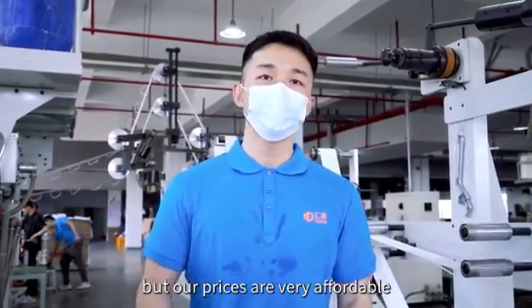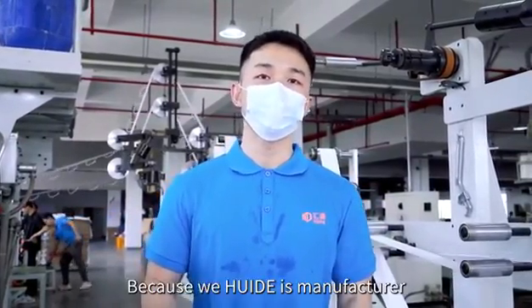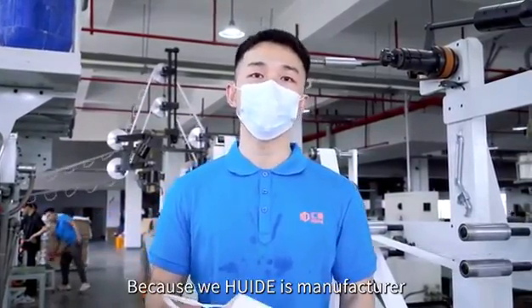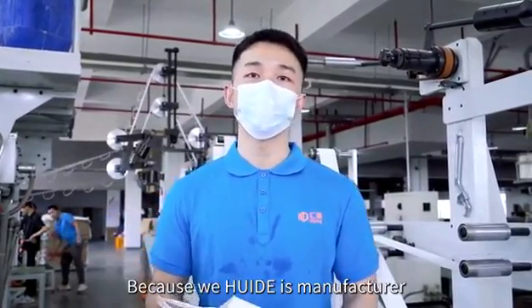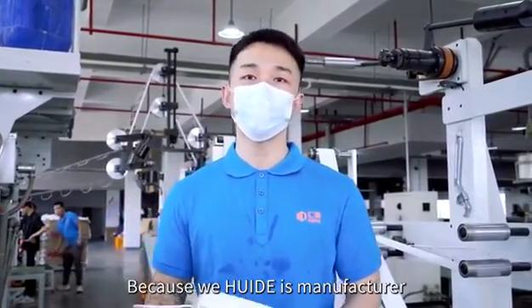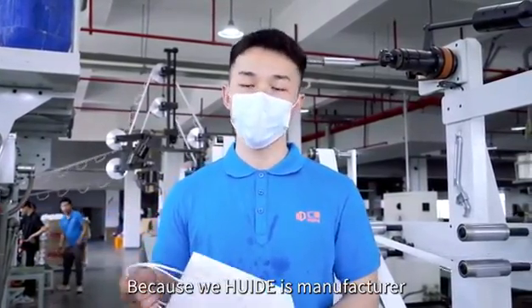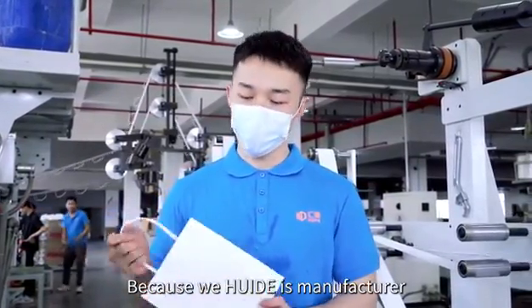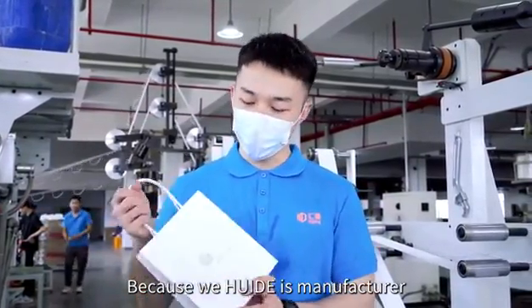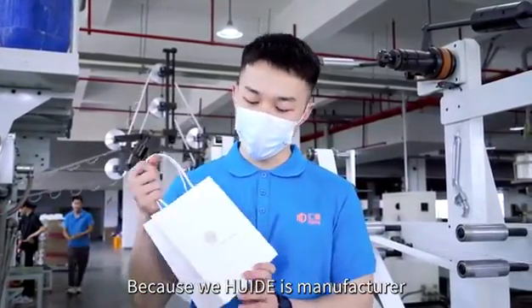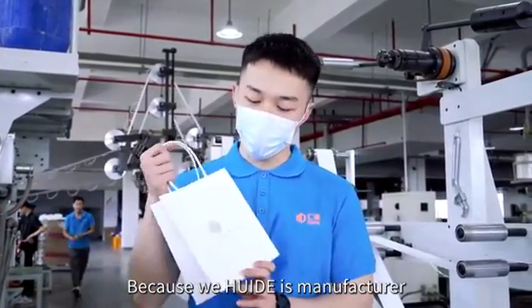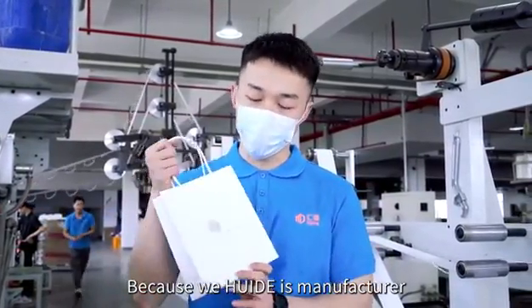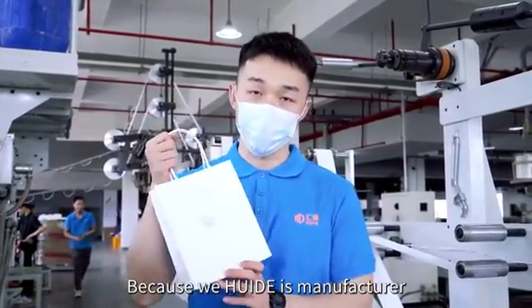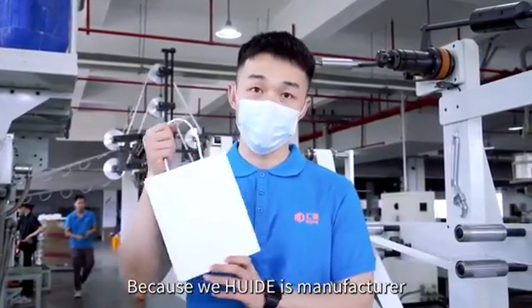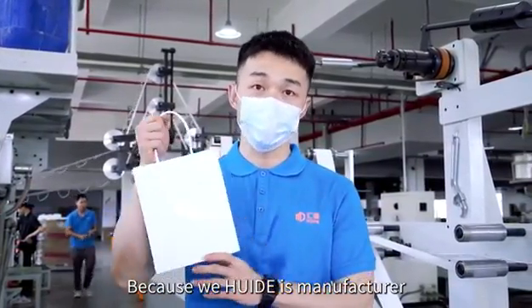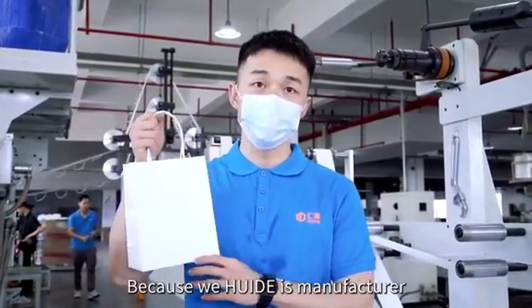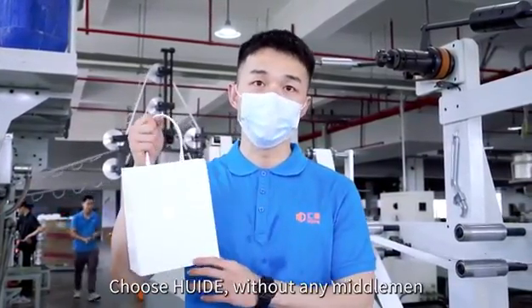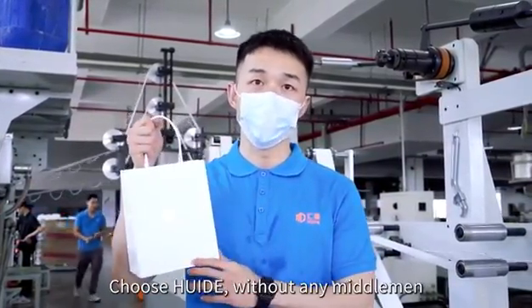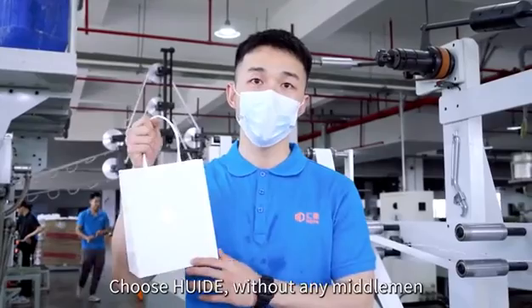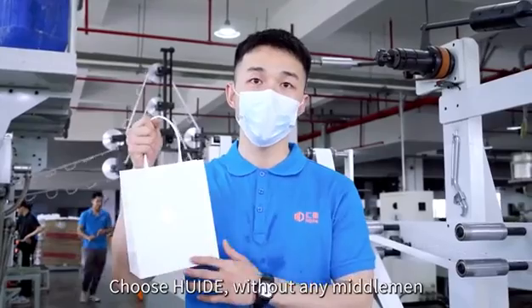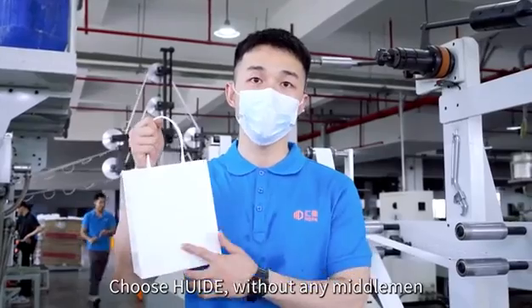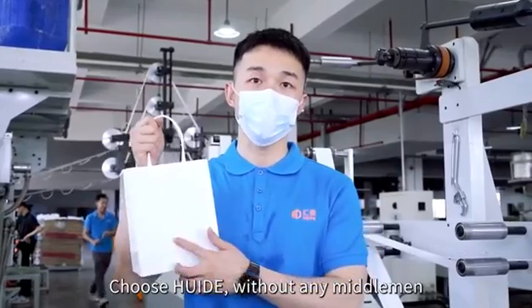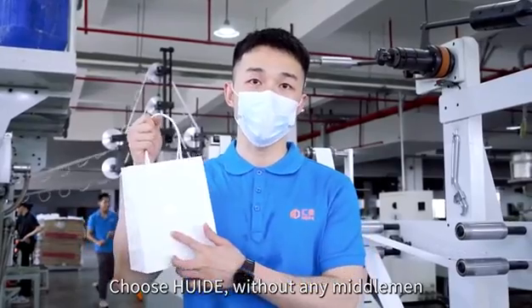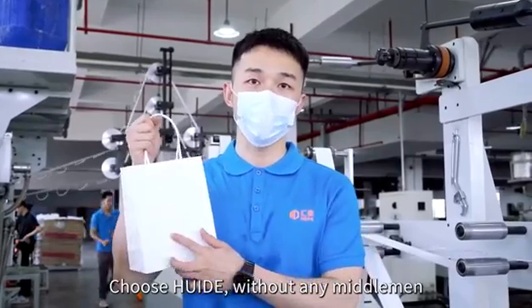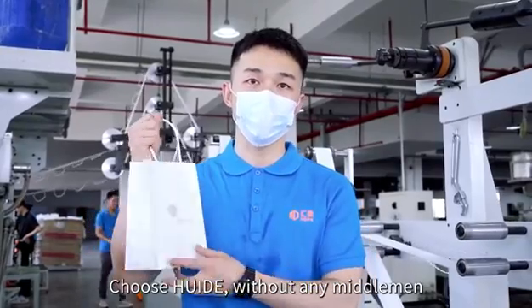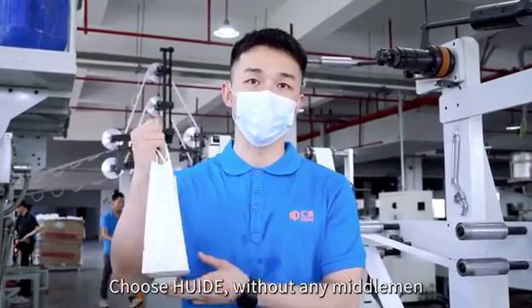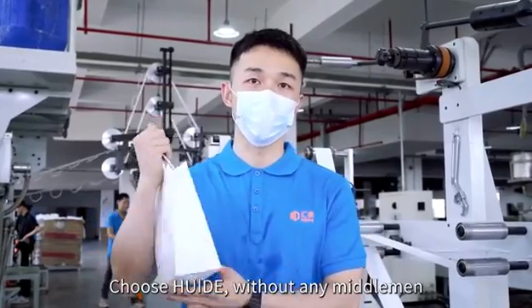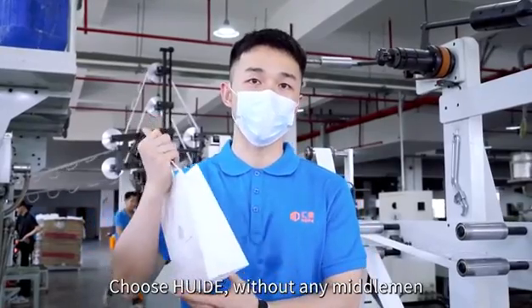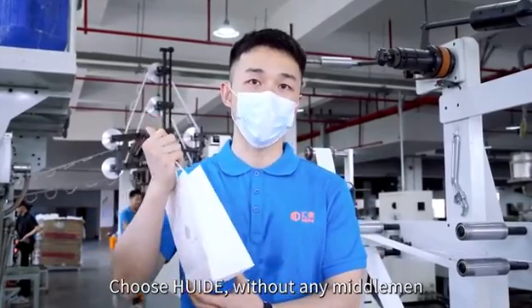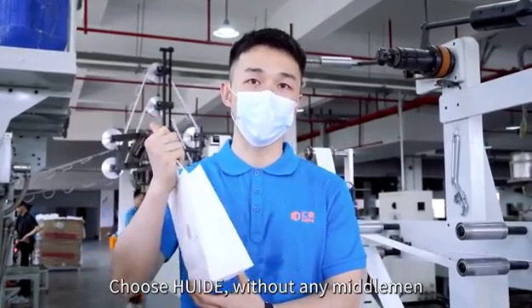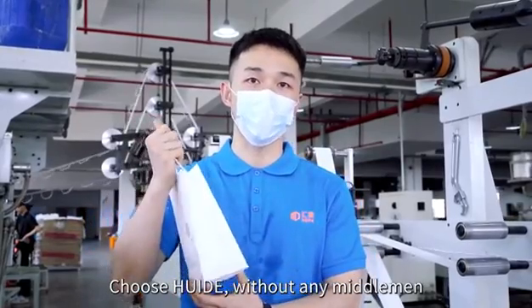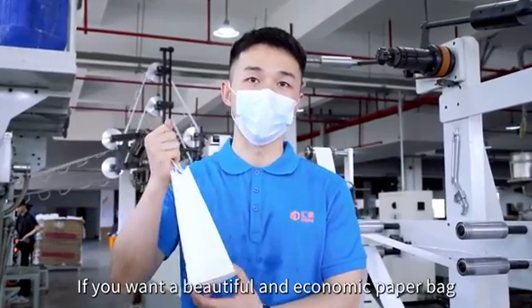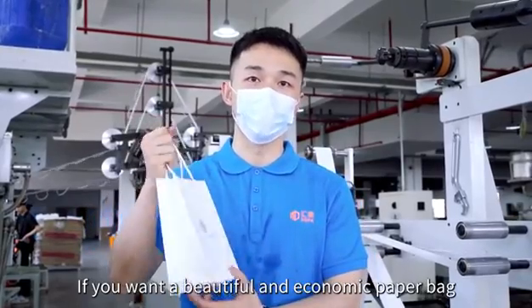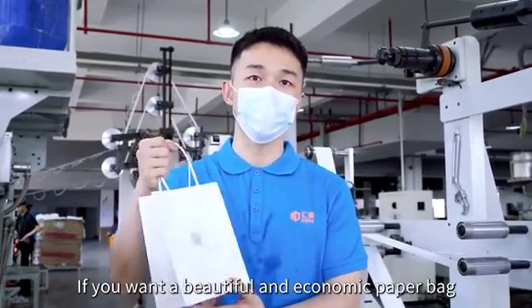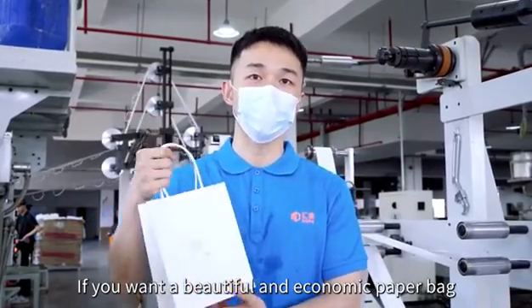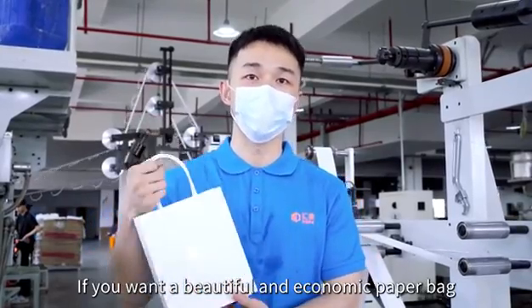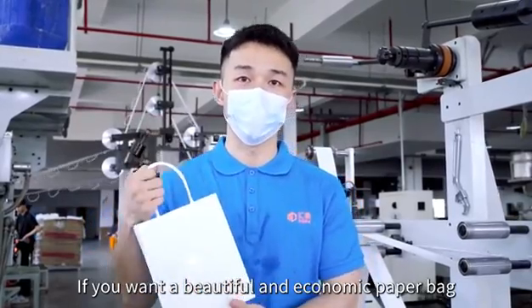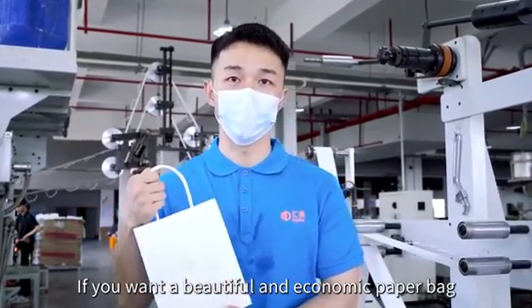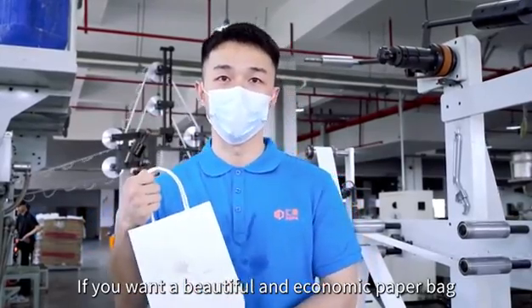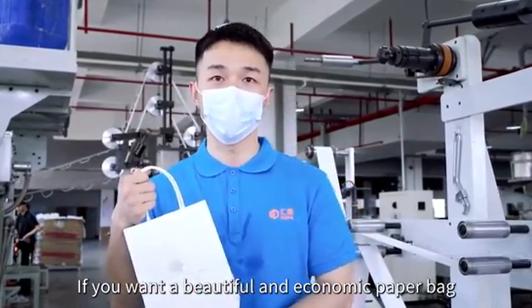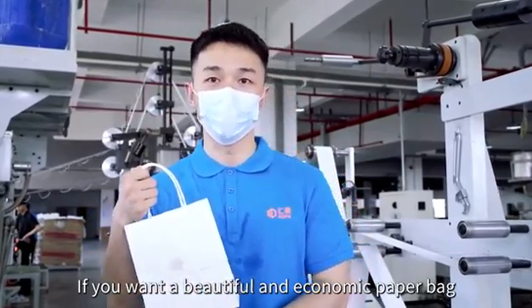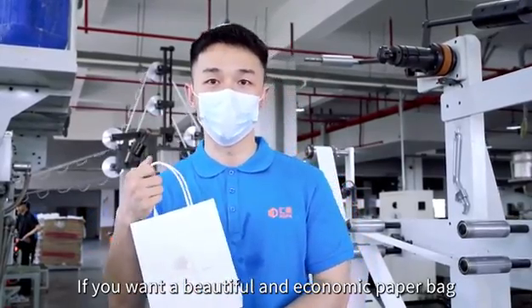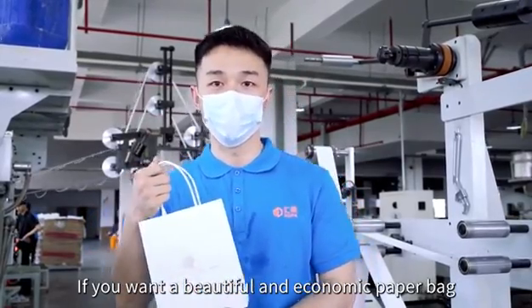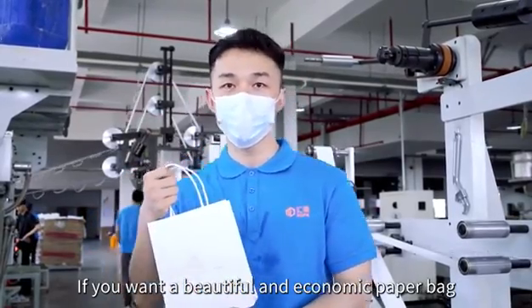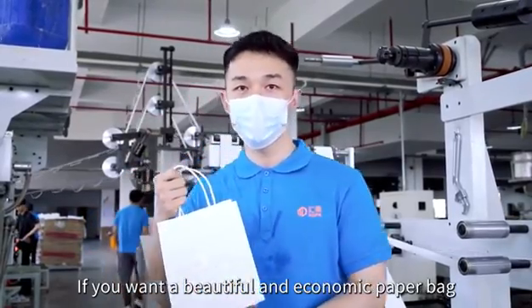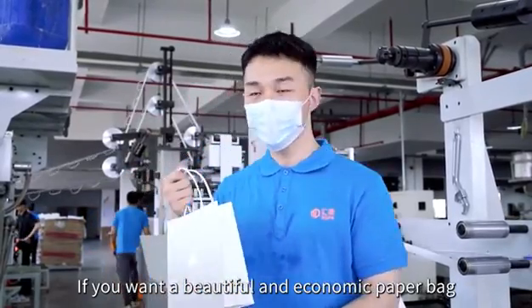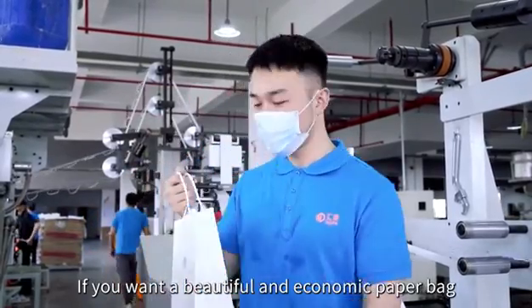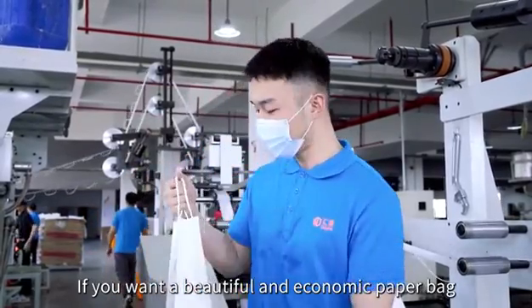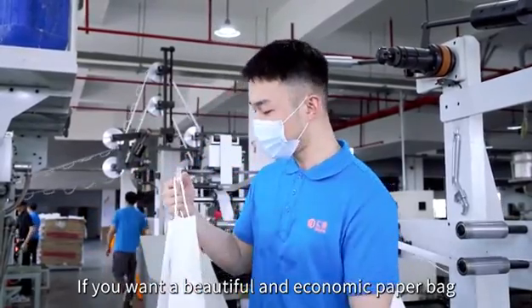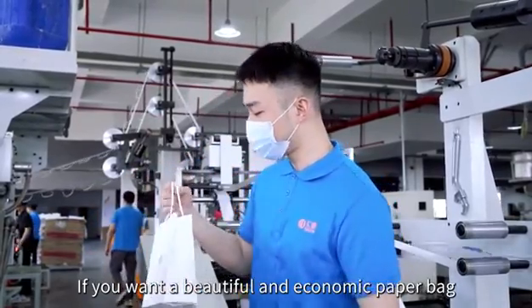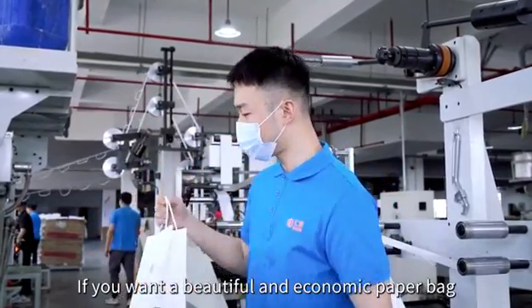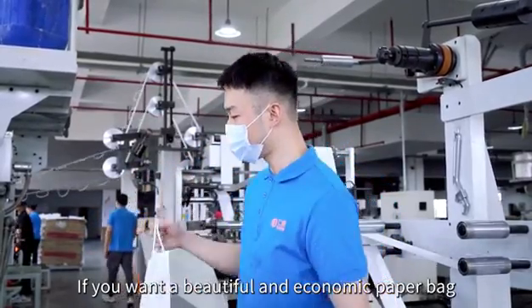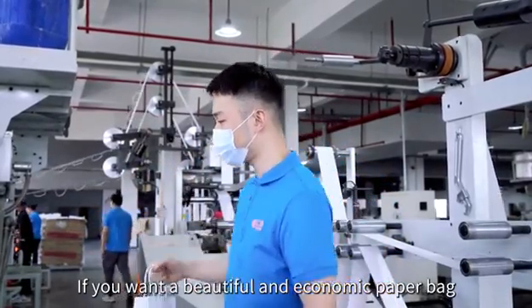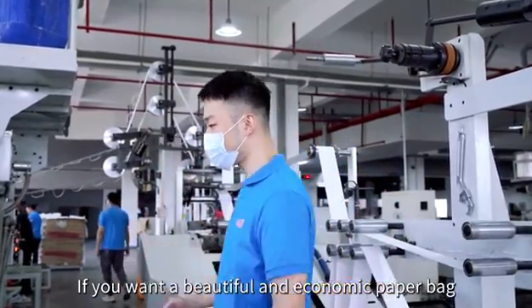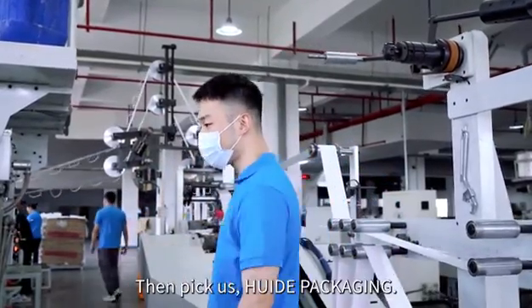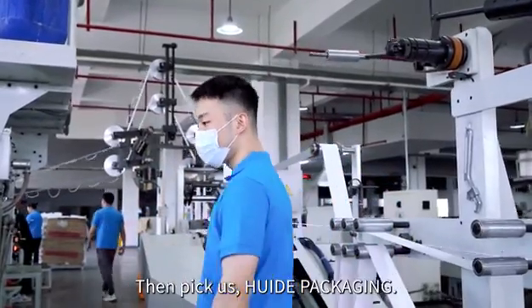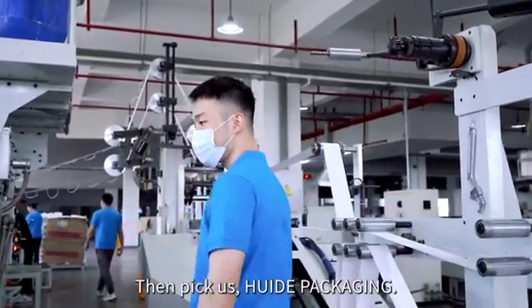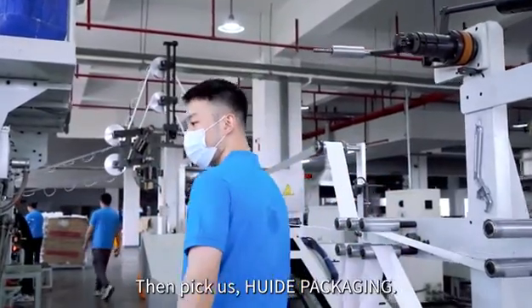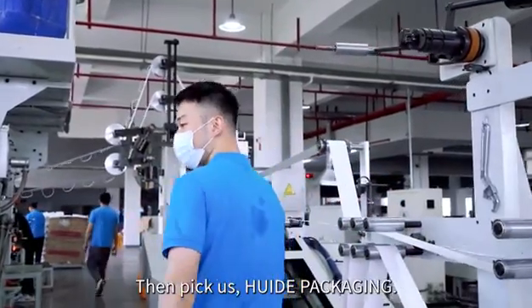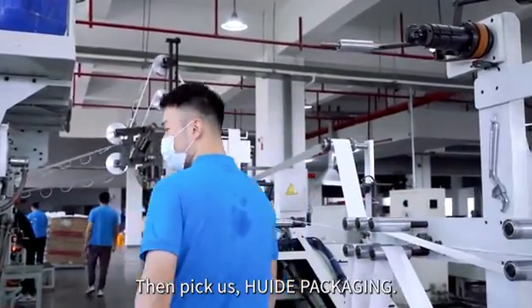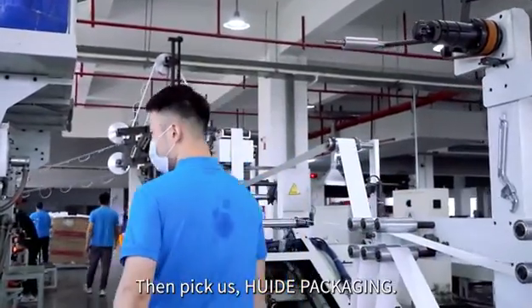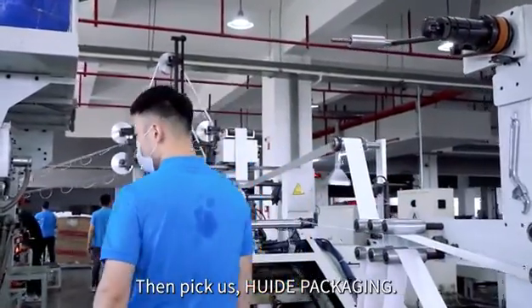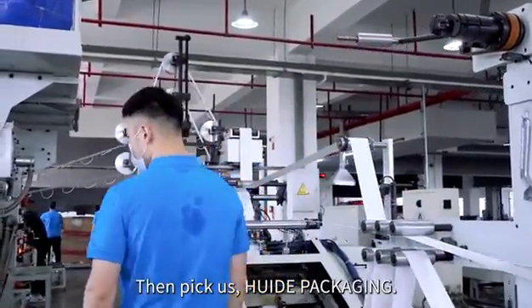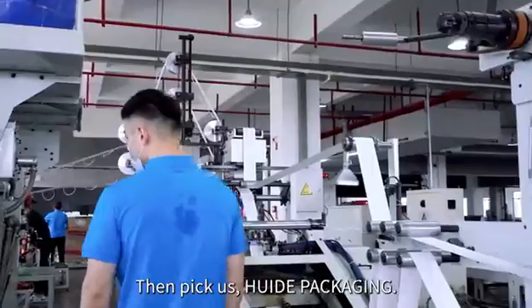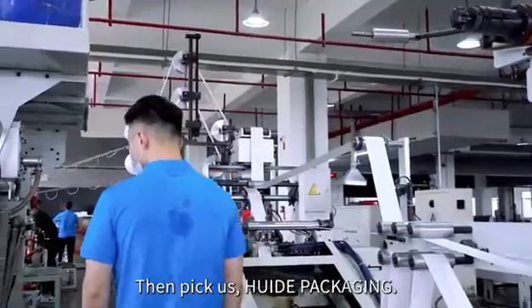Manufactured by Hyde. Choose Hyde without any middleman. If you want a beautiful and economical paper bag, then pick us — Hyde Packaging.